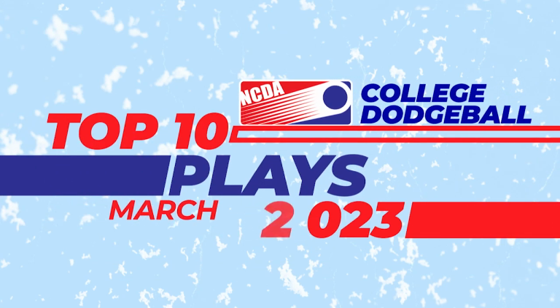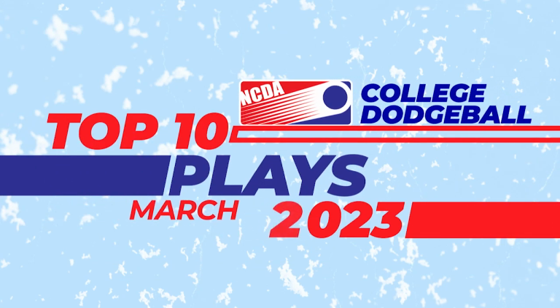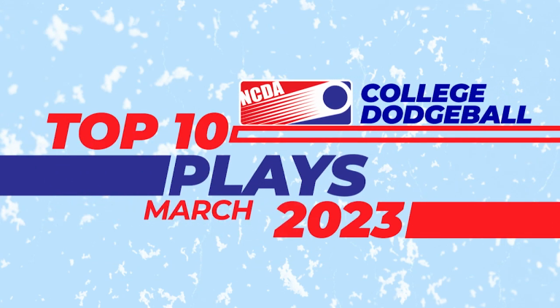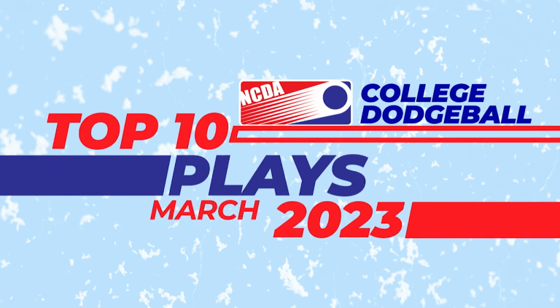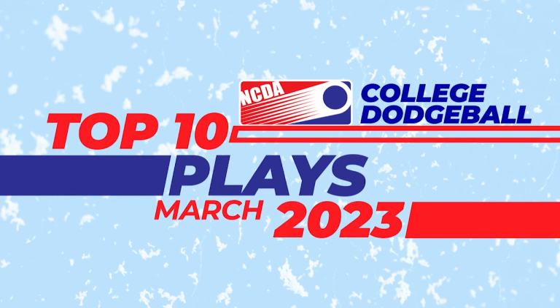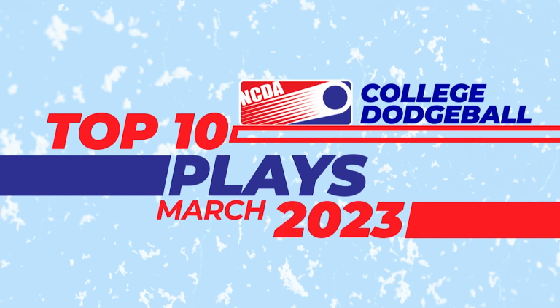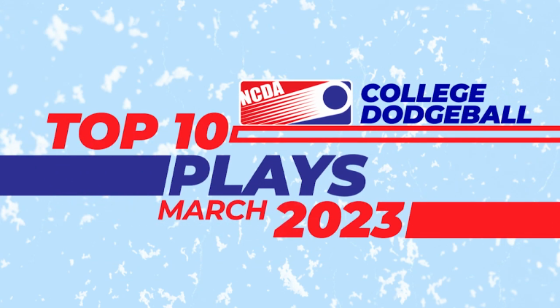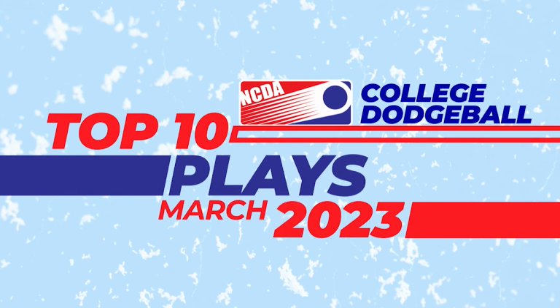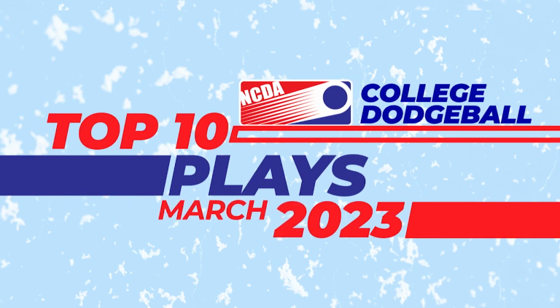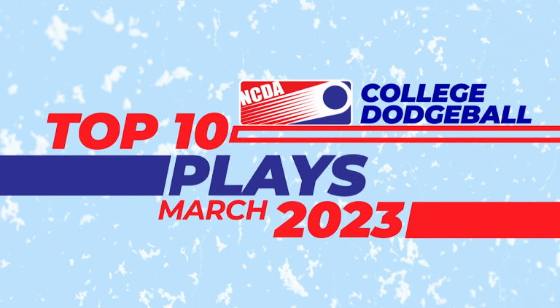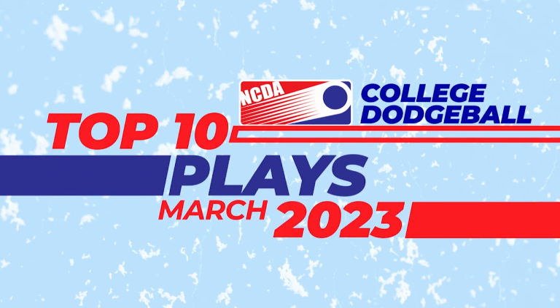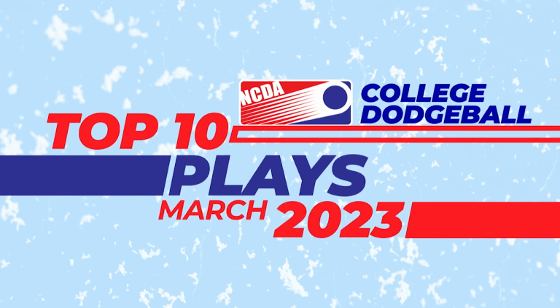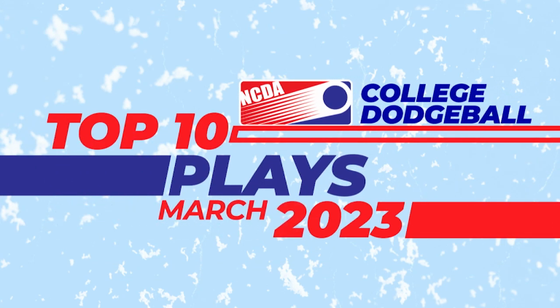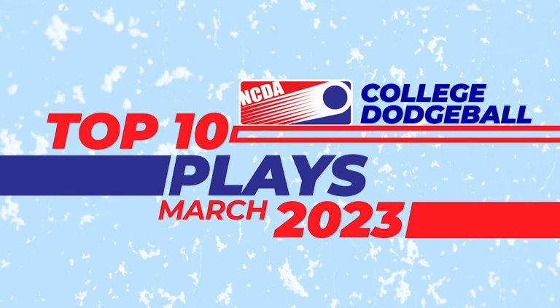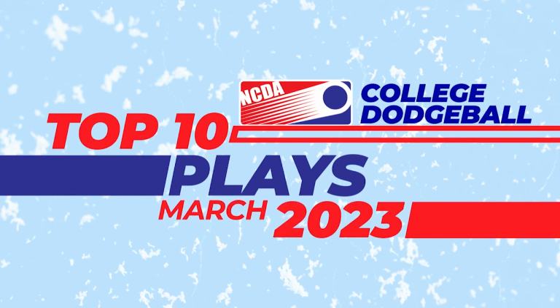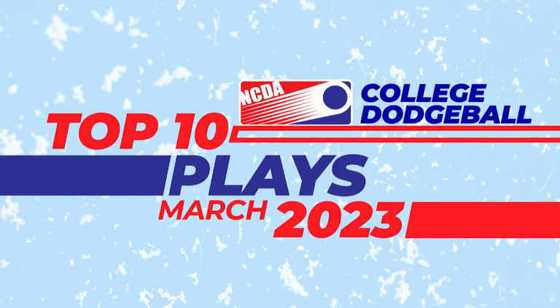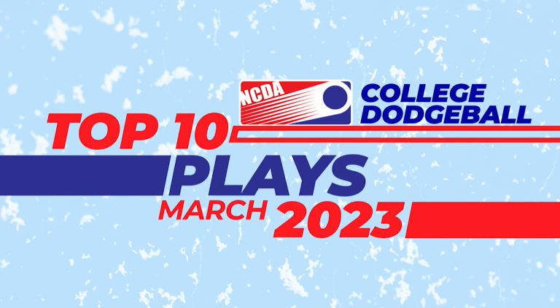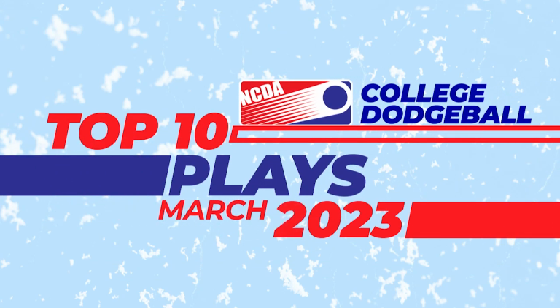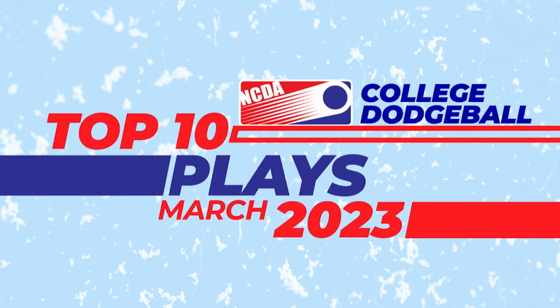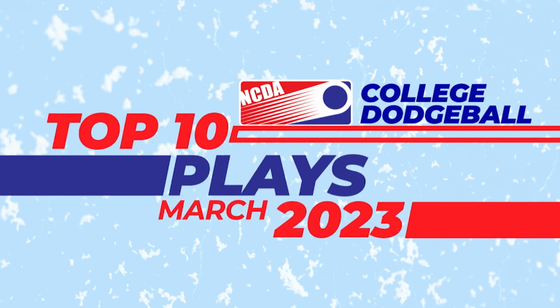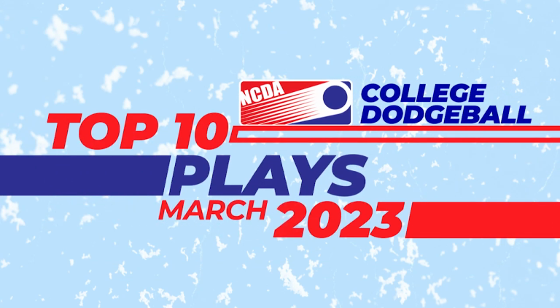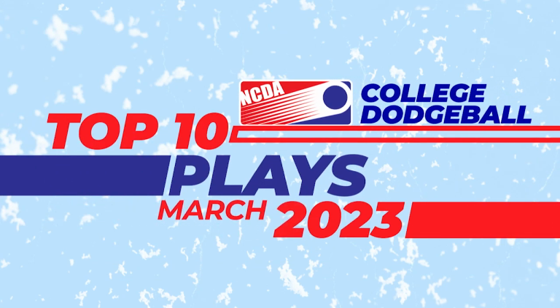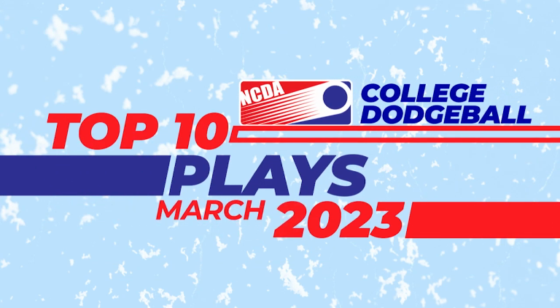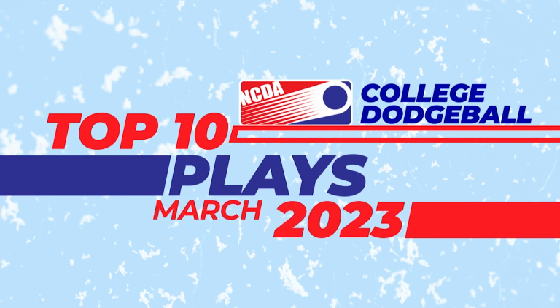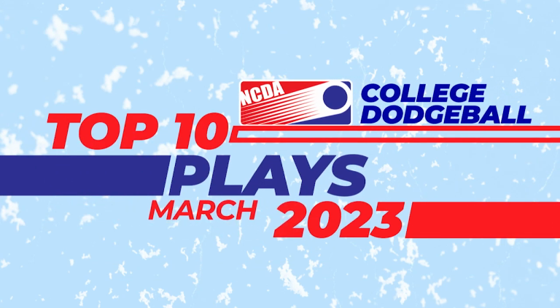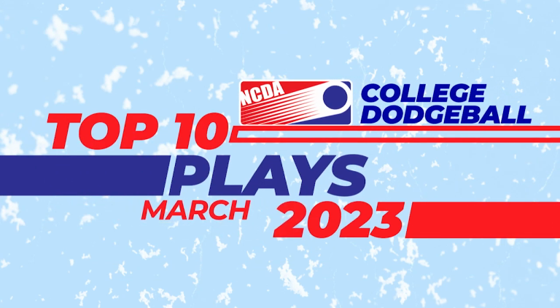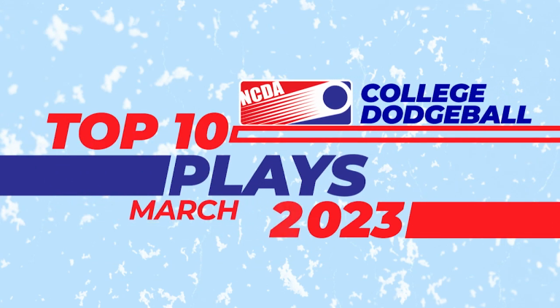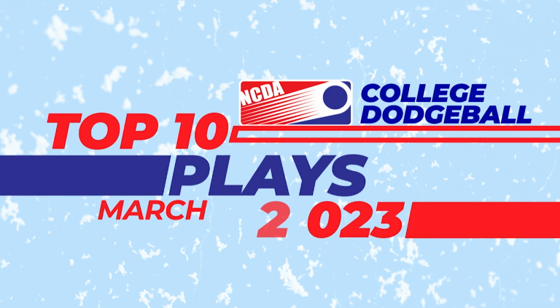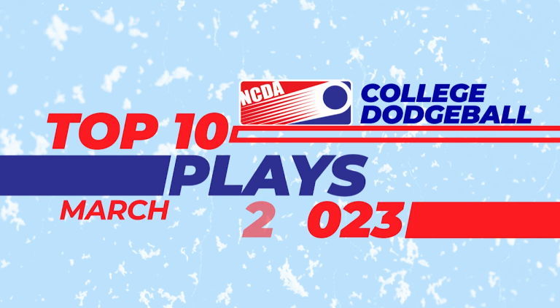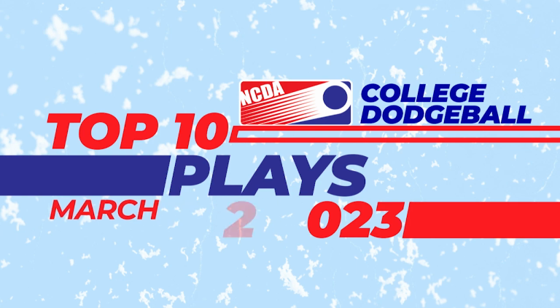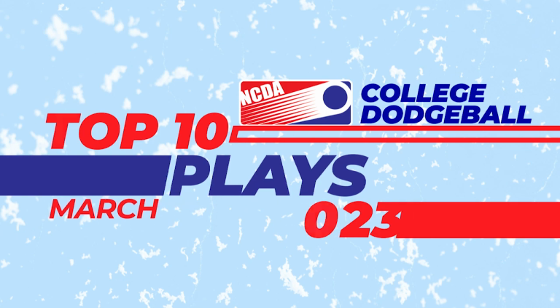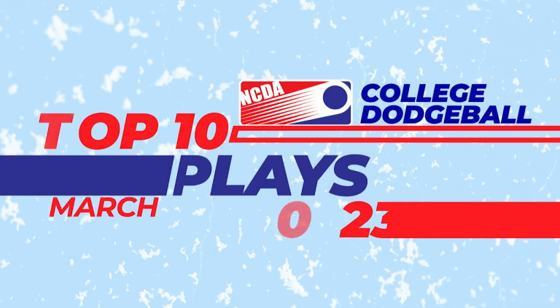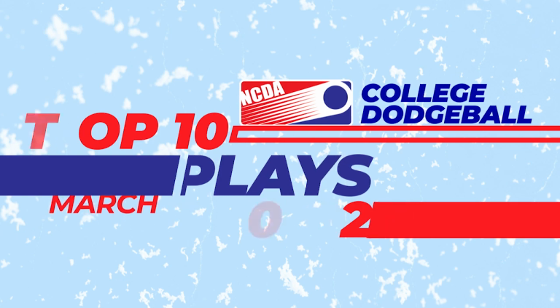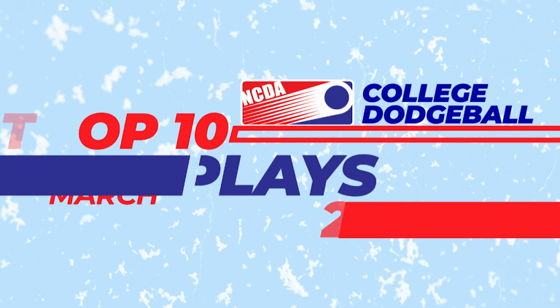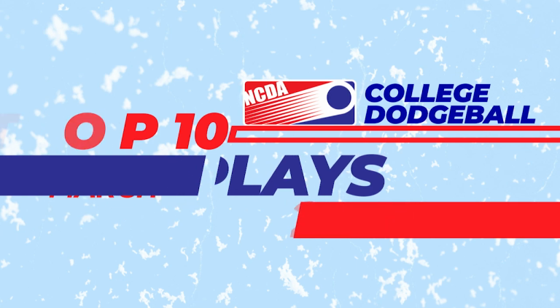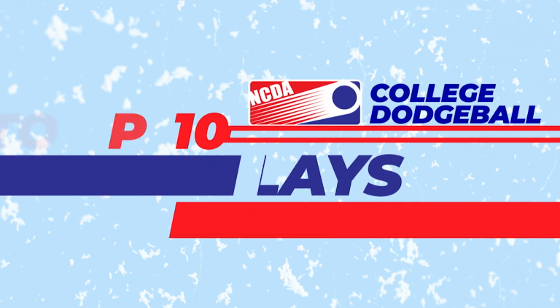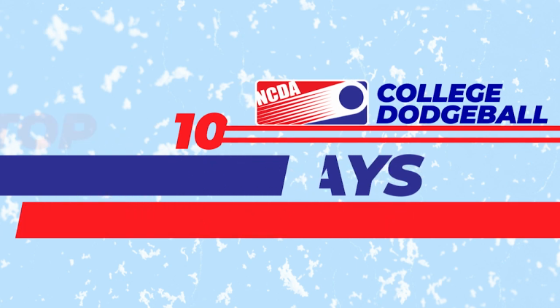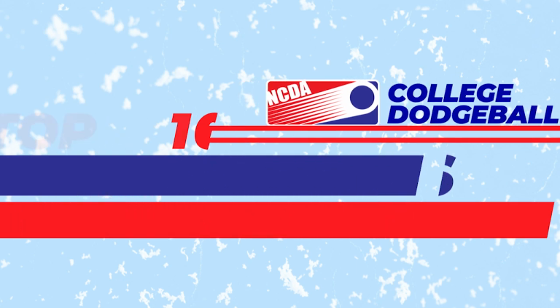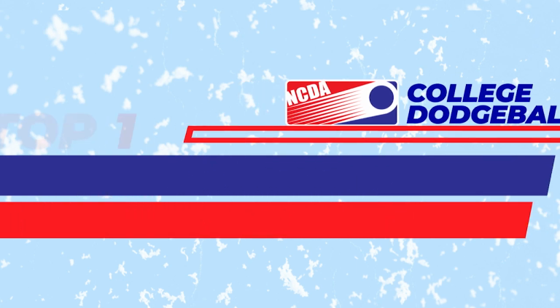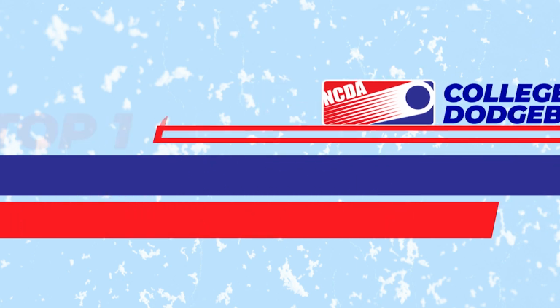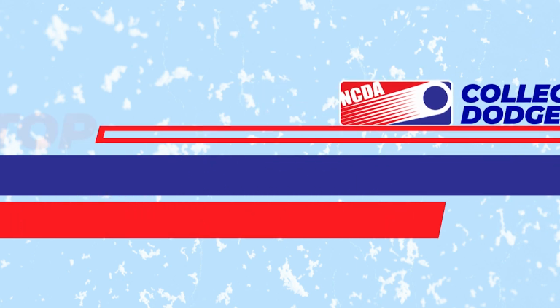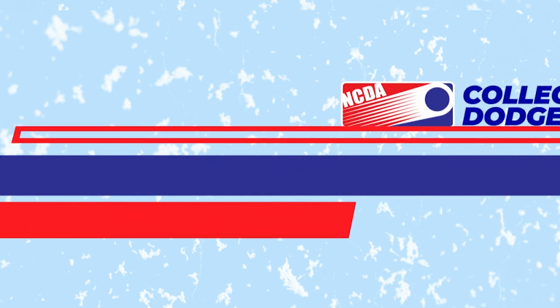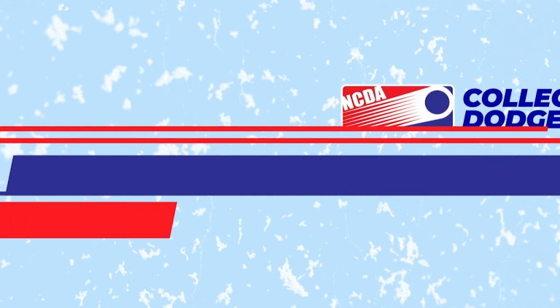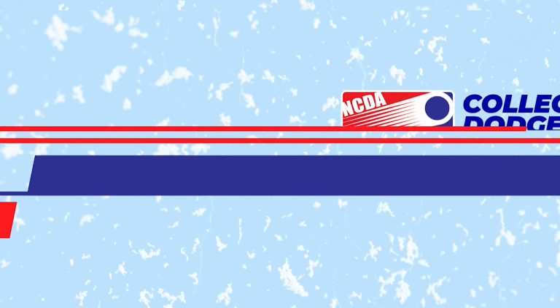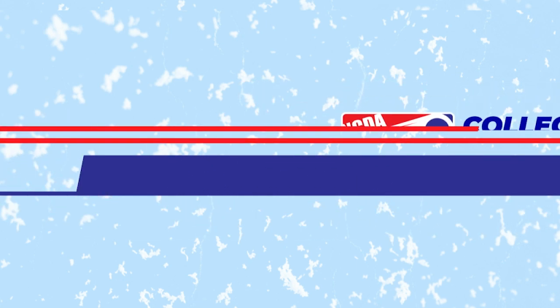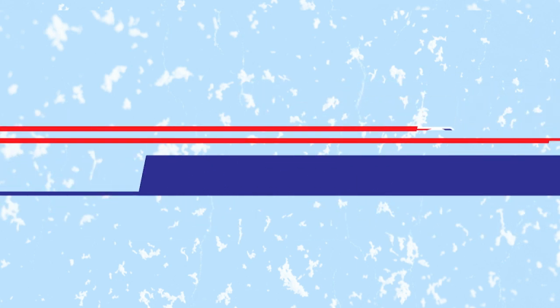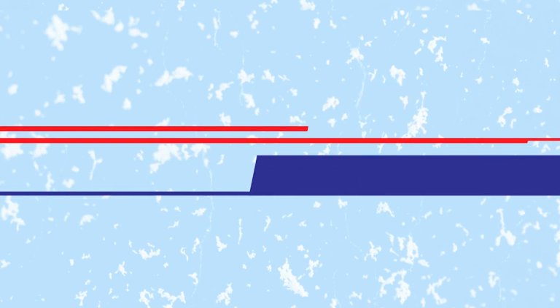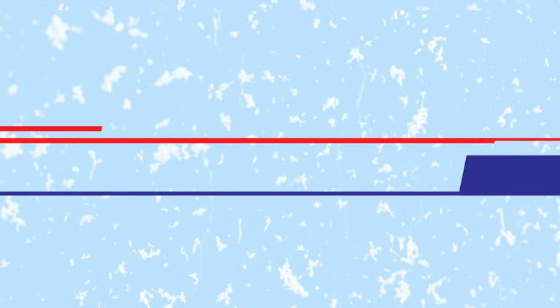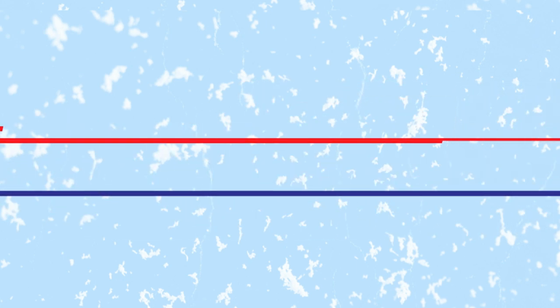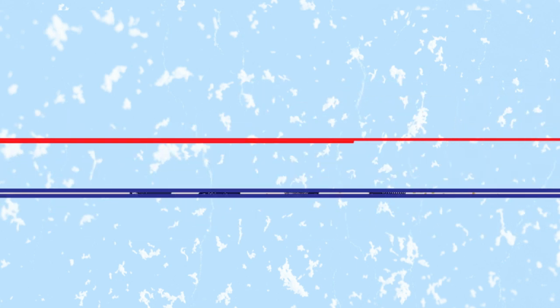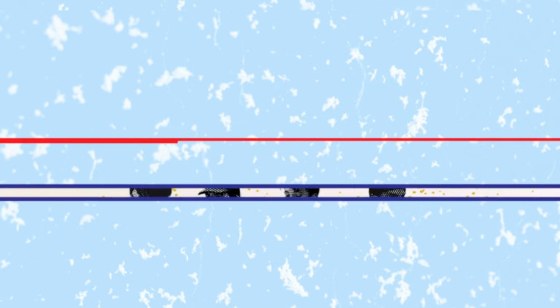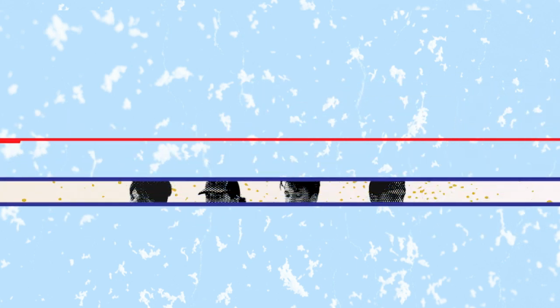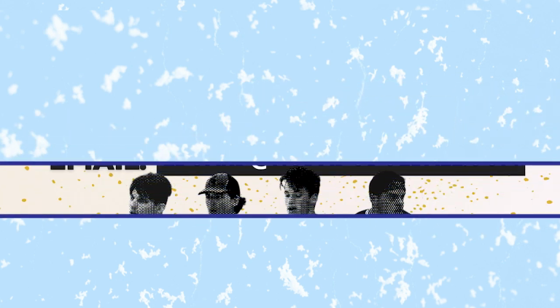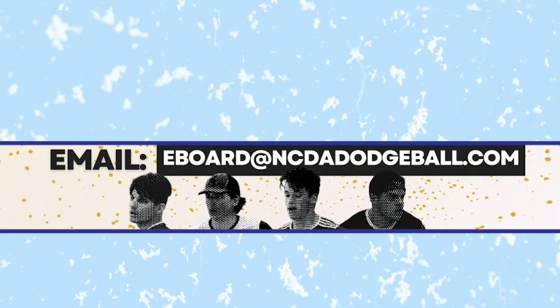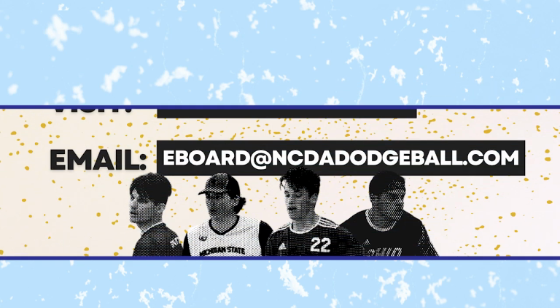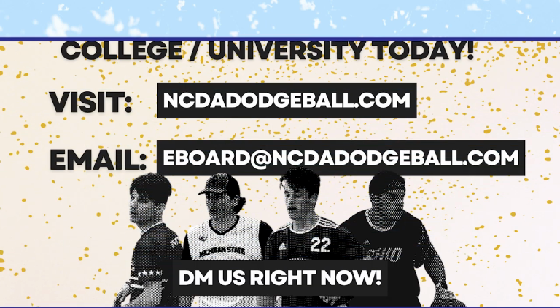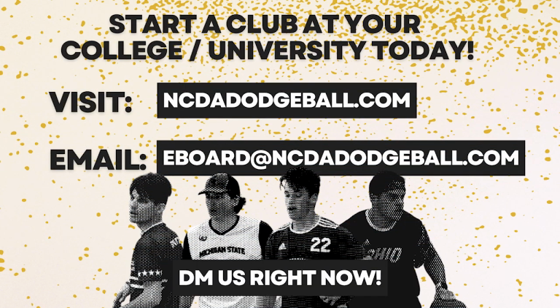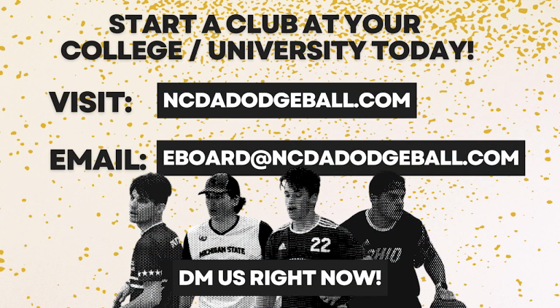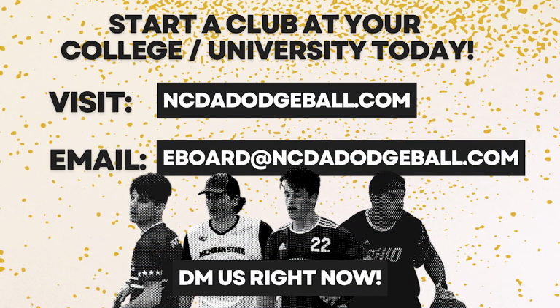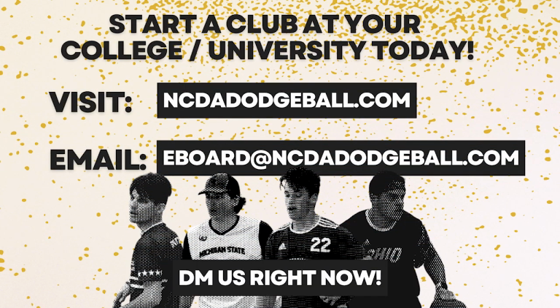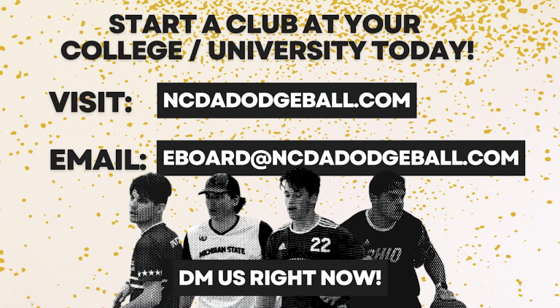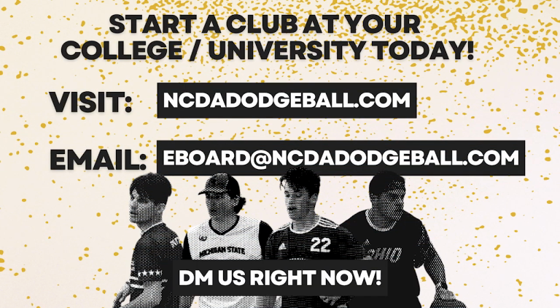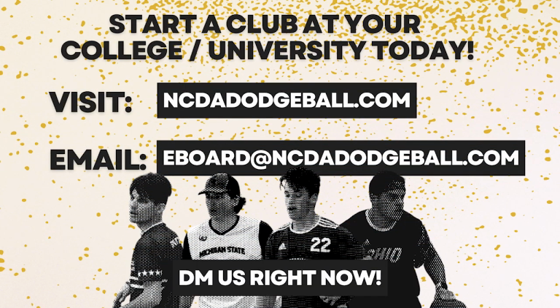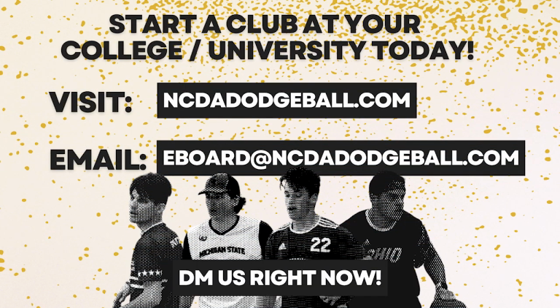And that'll conclude our top plays for March. I'm Tony Stompo, and on behalf of College Dodgeball, thanks for watching — we'll see you next time.